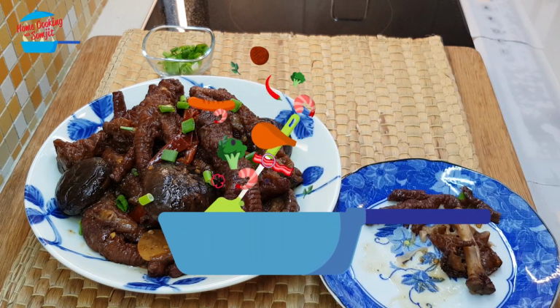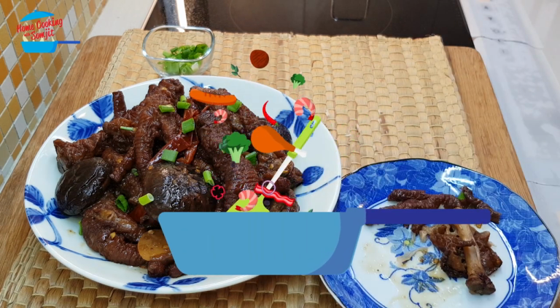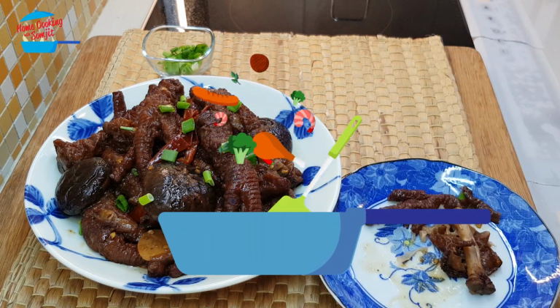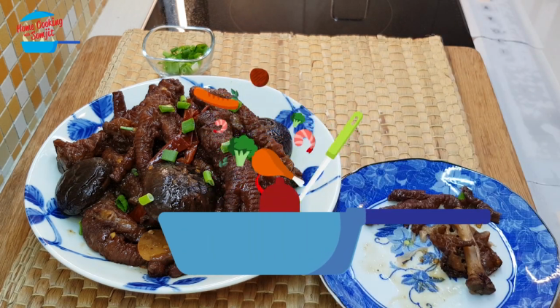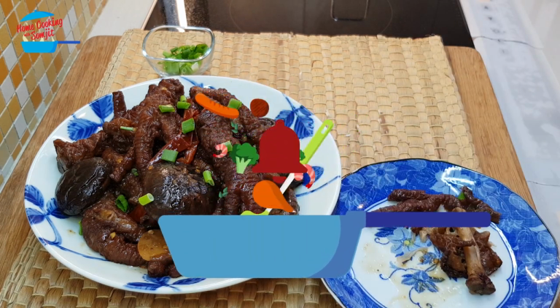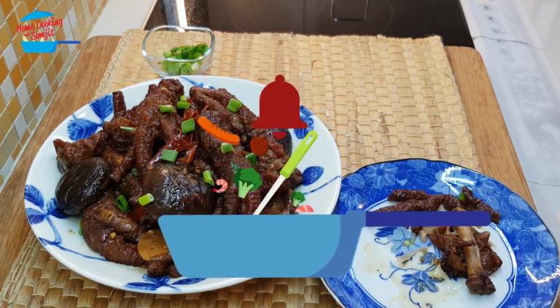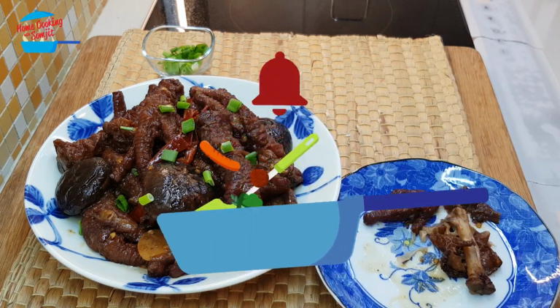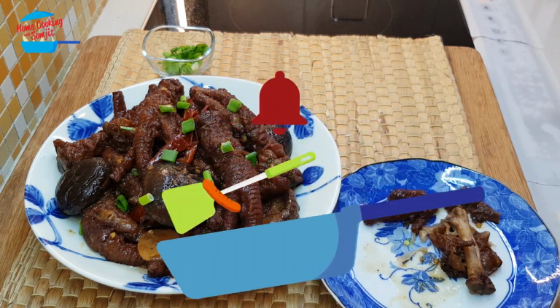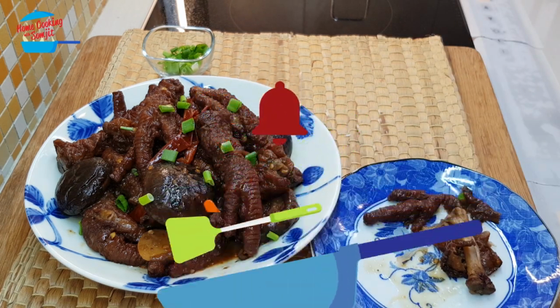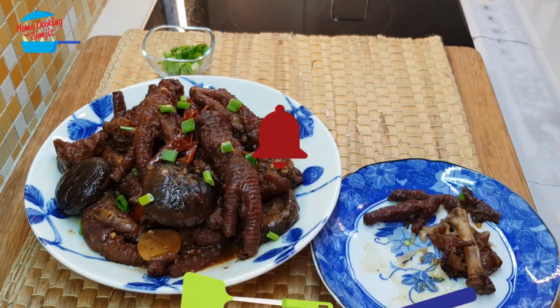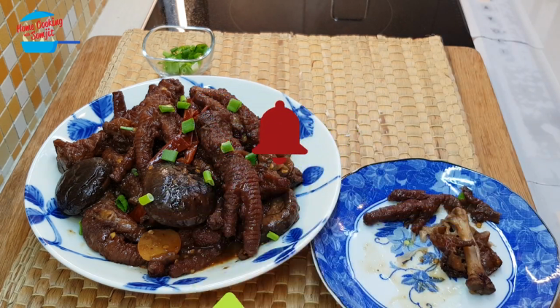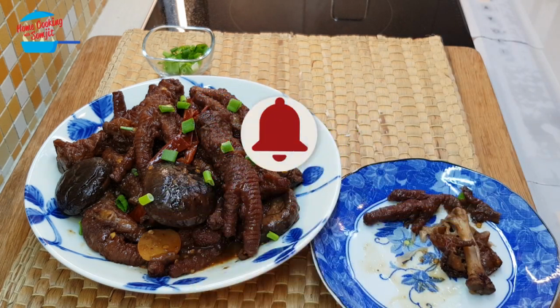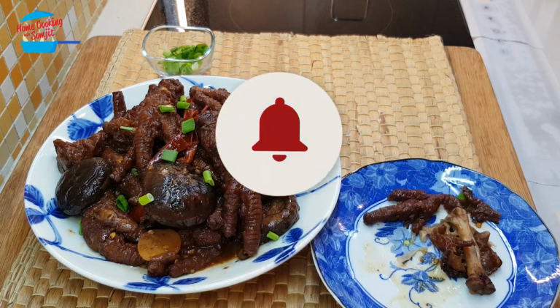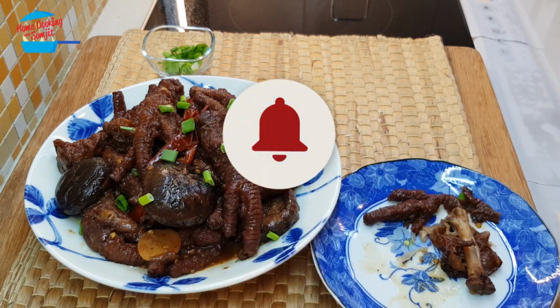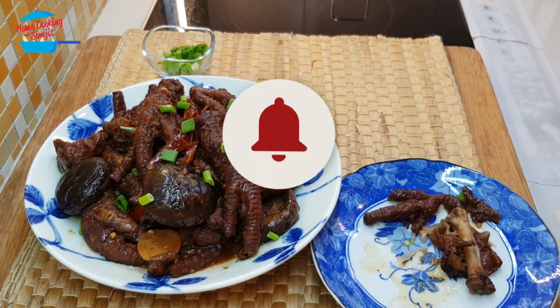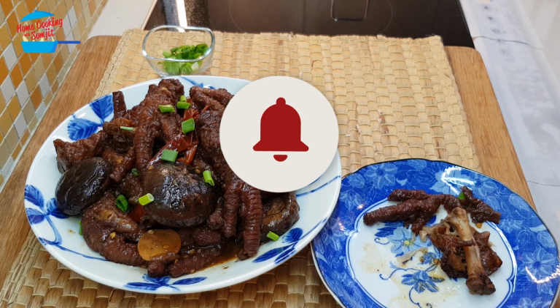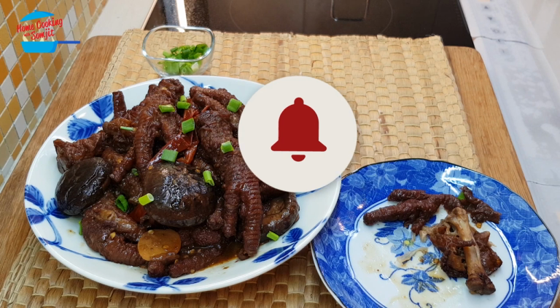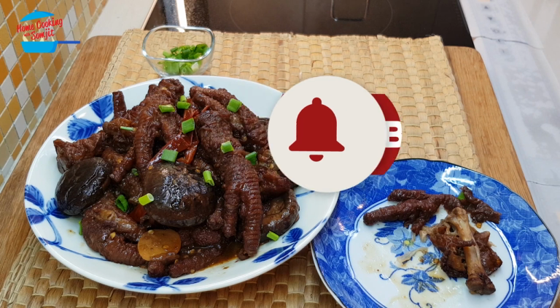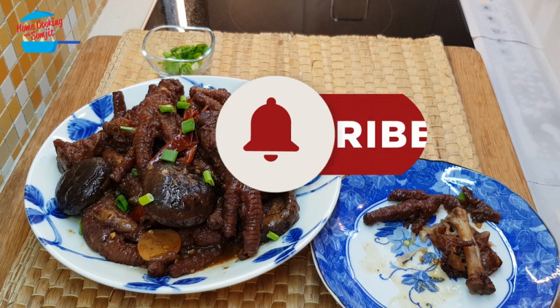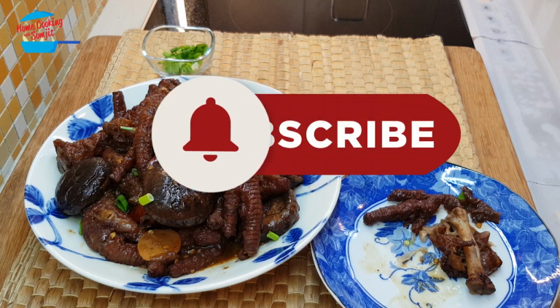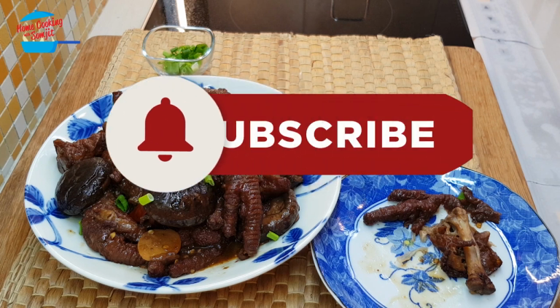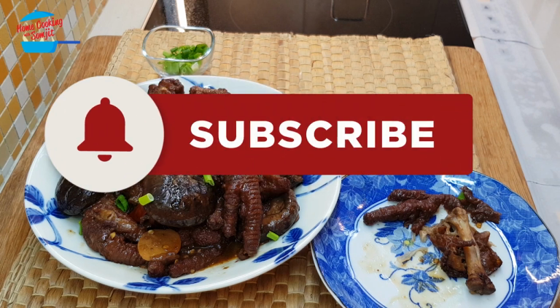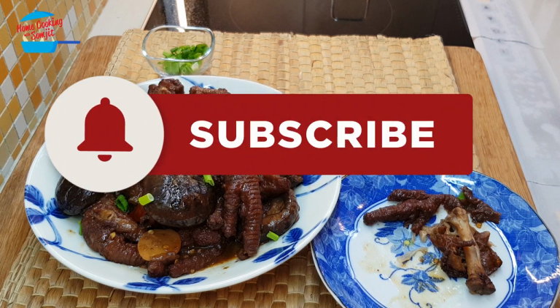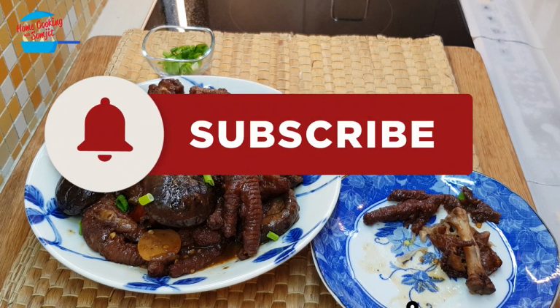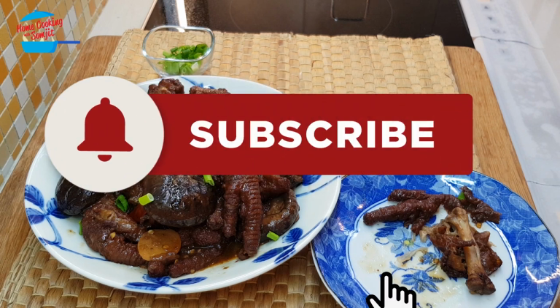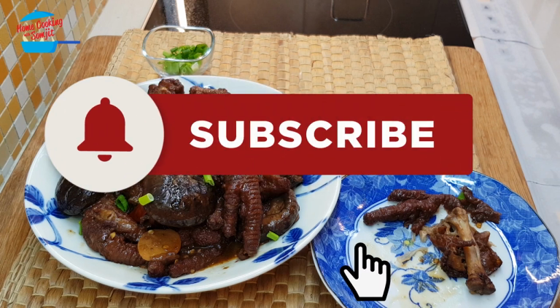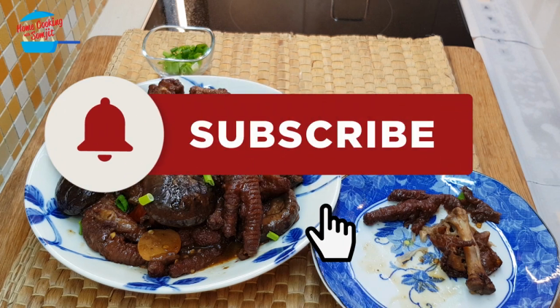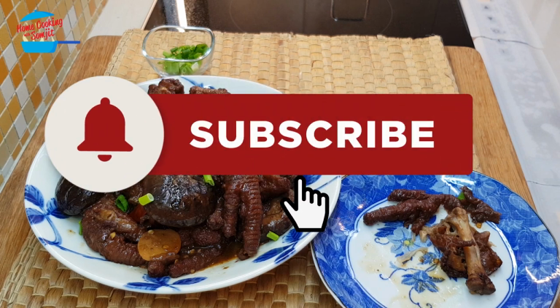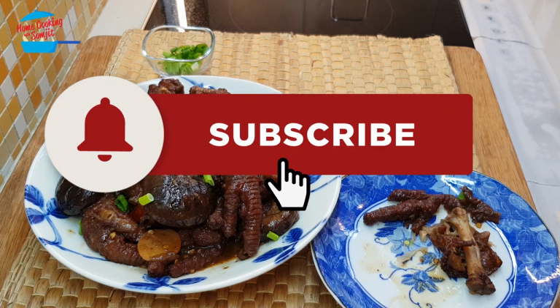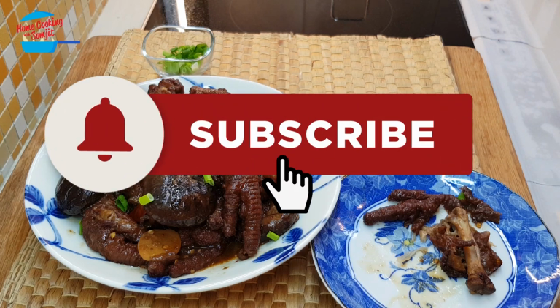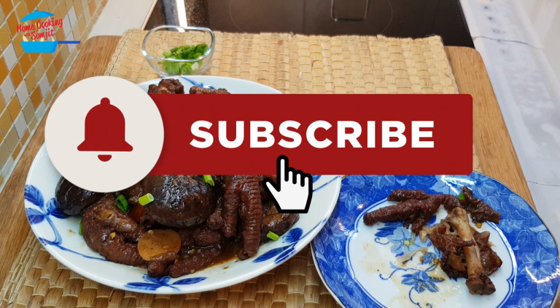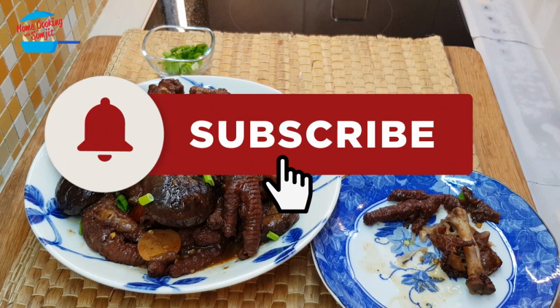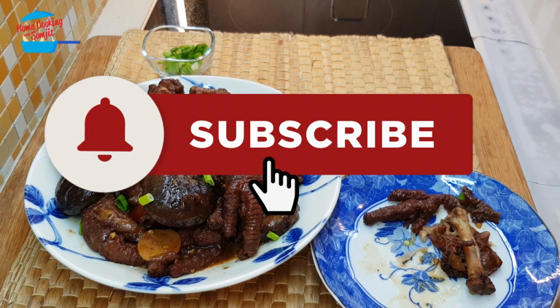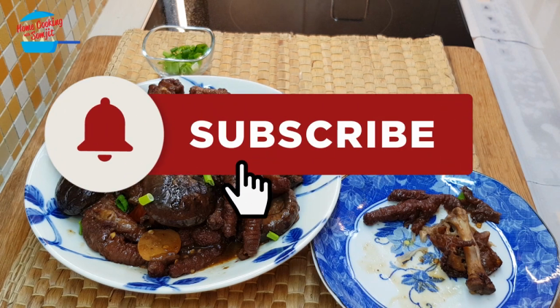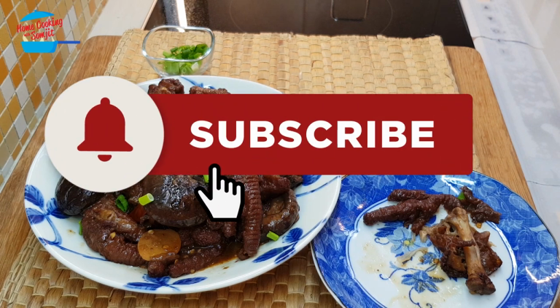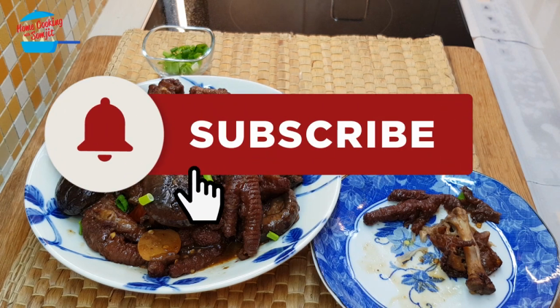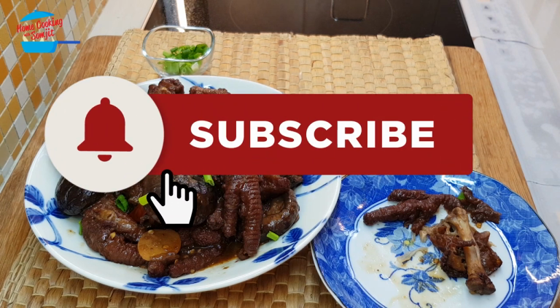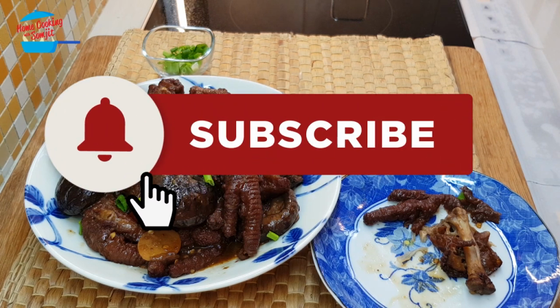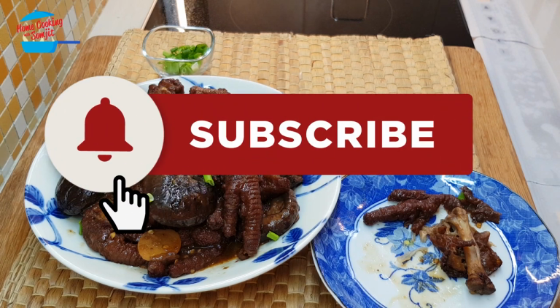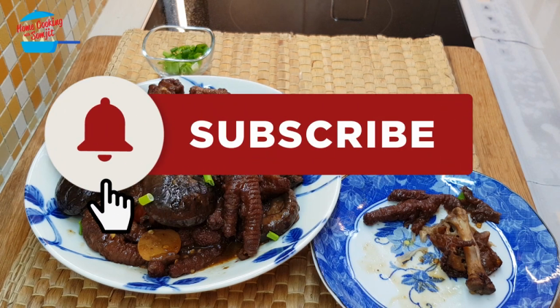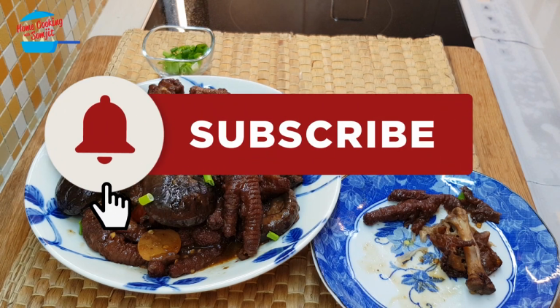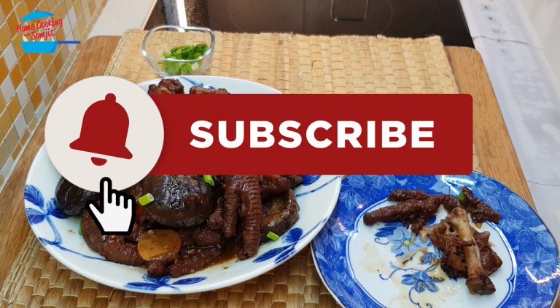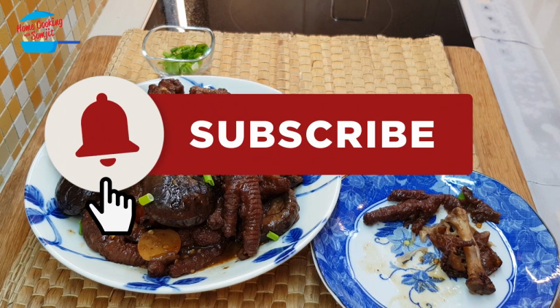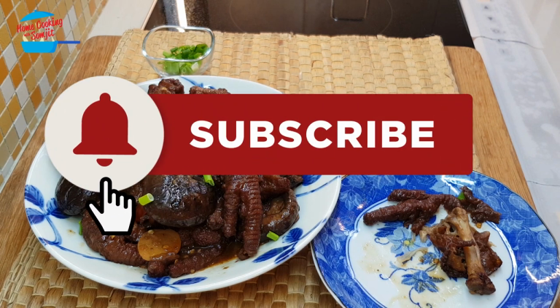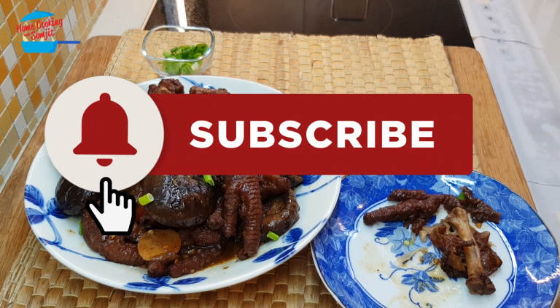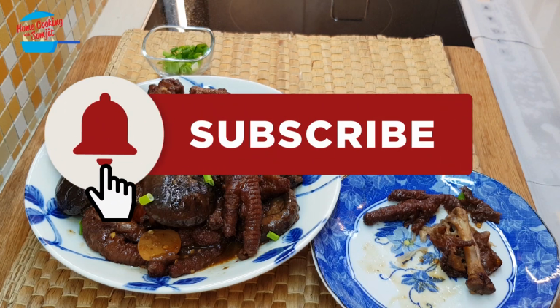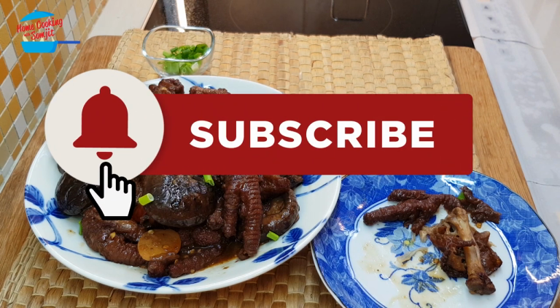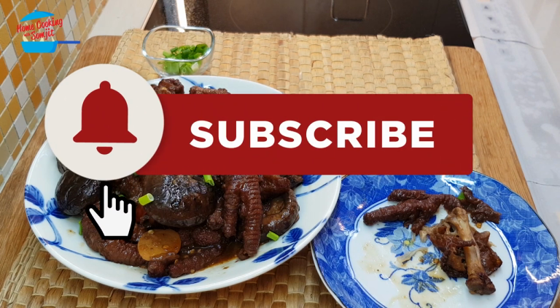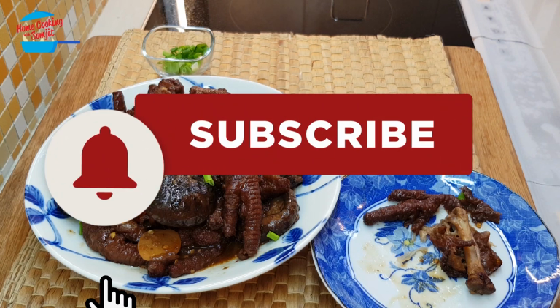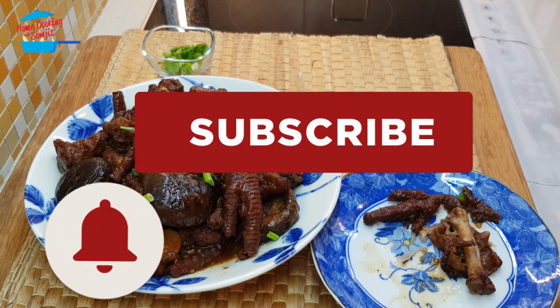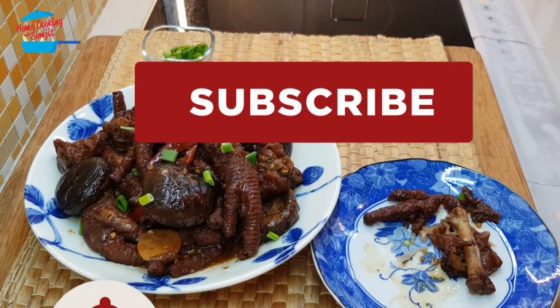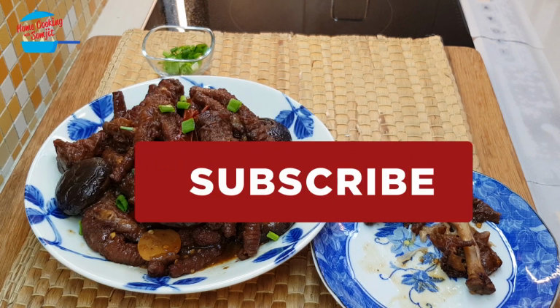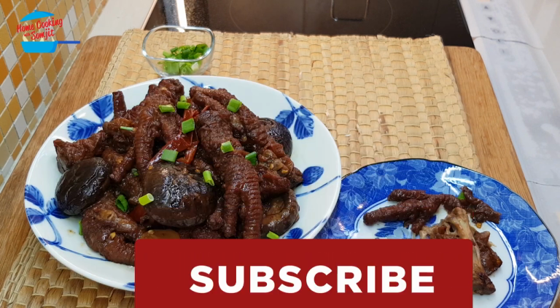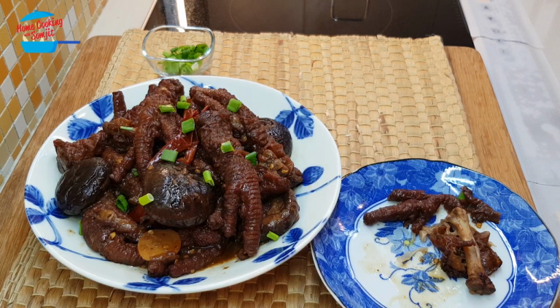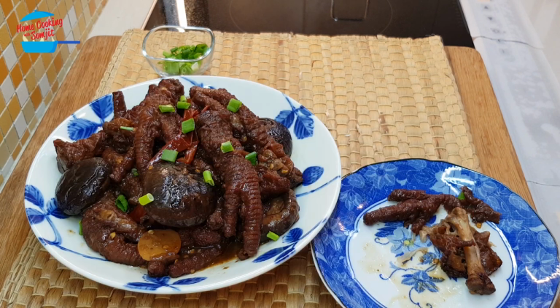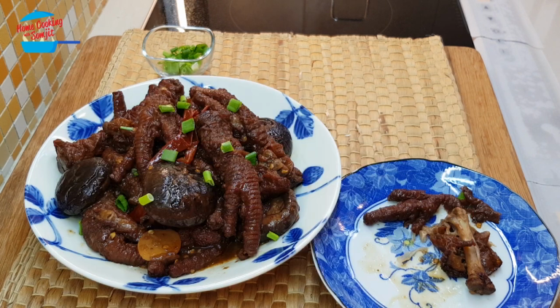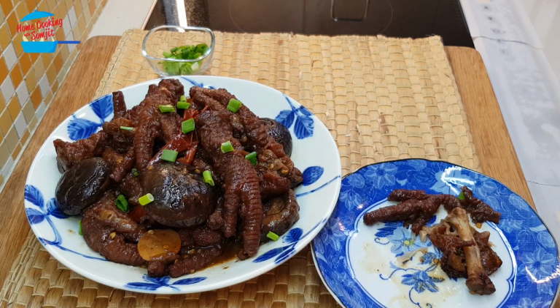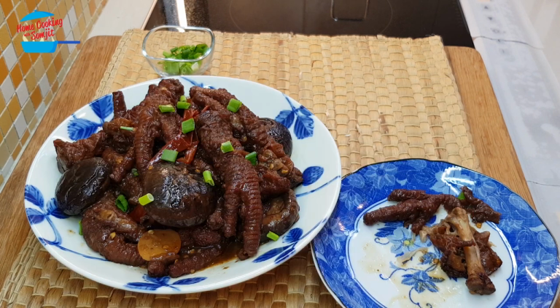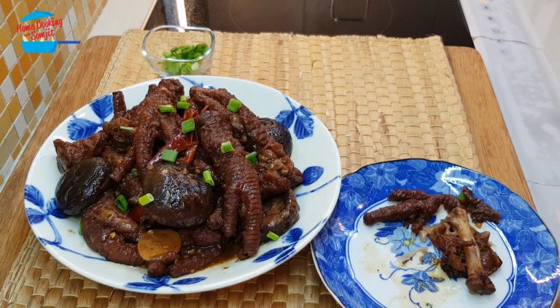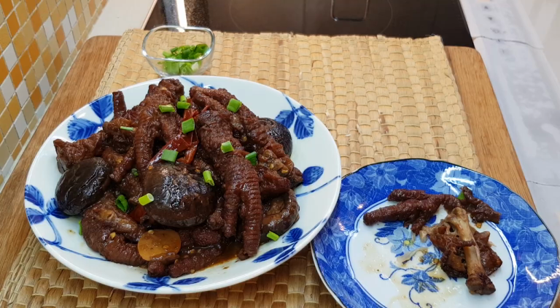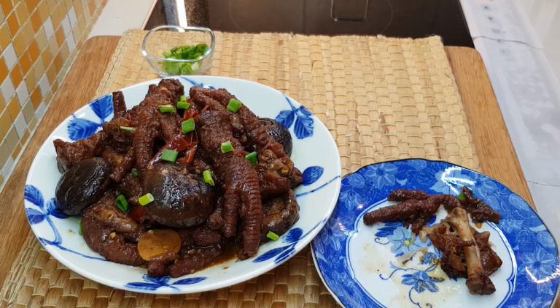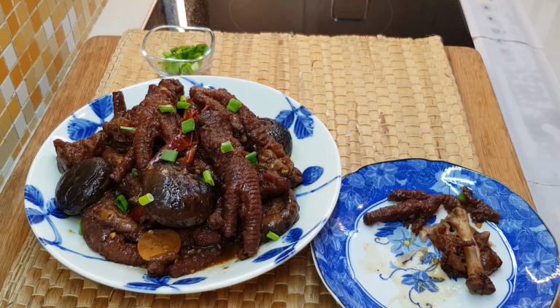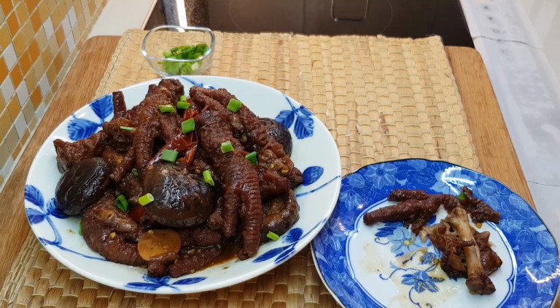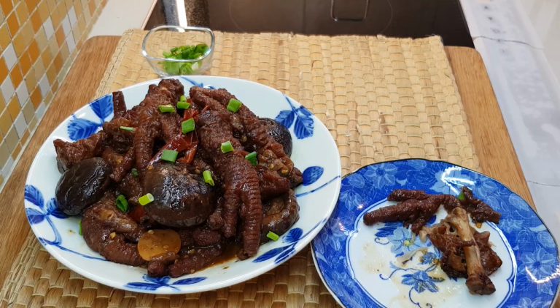Thank you for watching. If you like this video, please share it with your friends. And remember to subscribe for more of my variety cooking like this. Thank you, bye-bye.